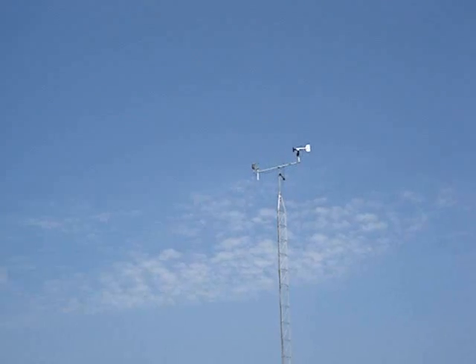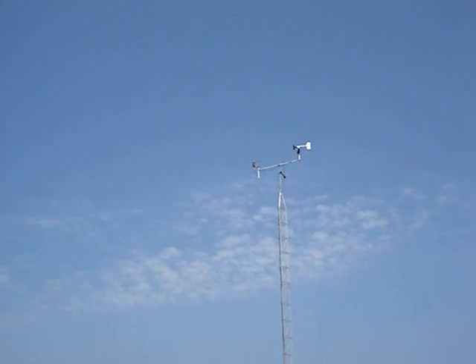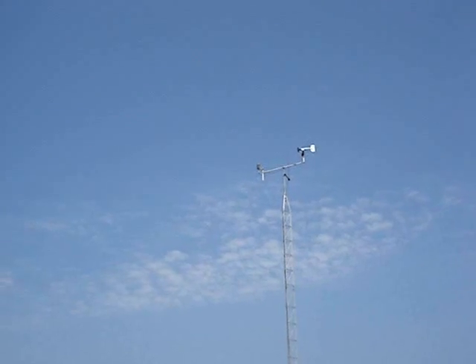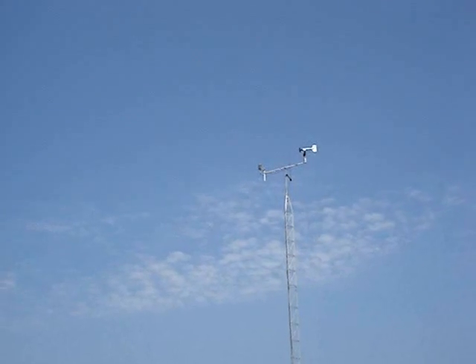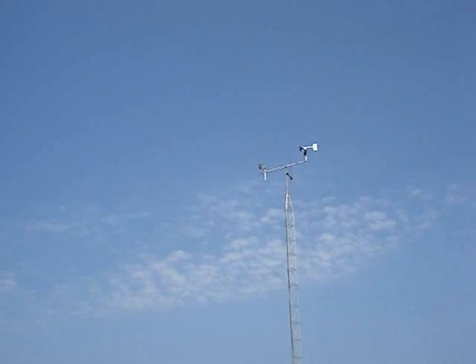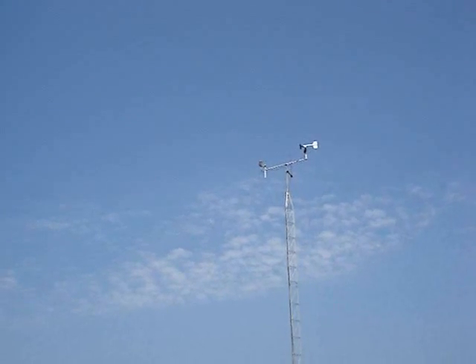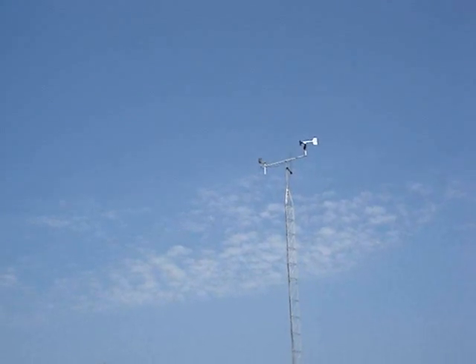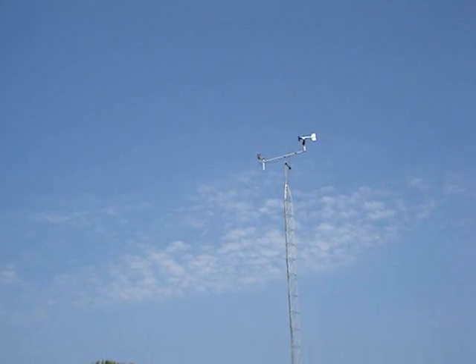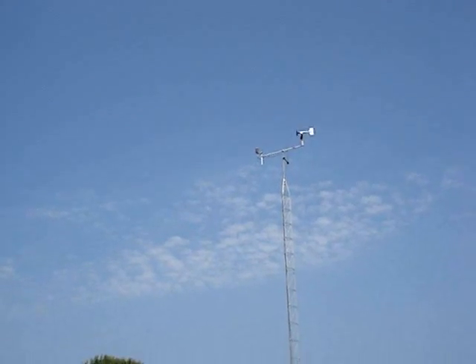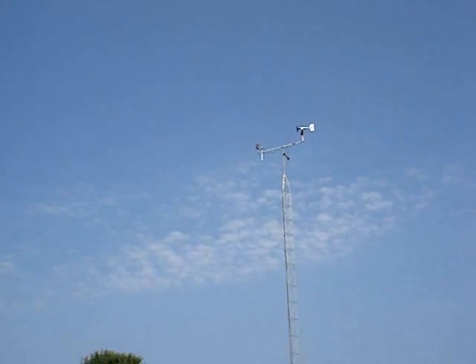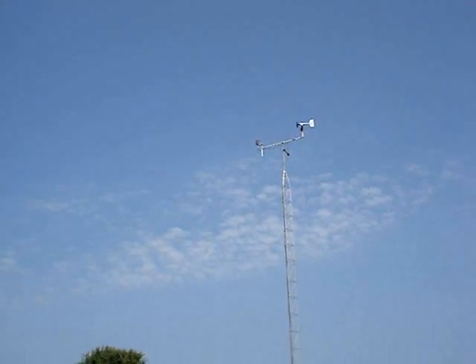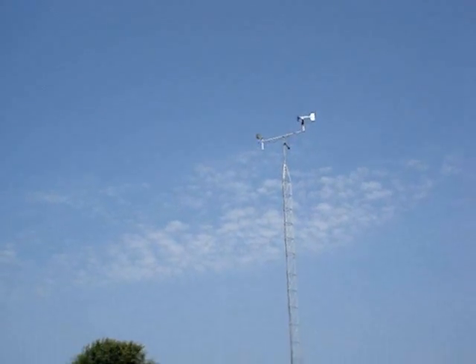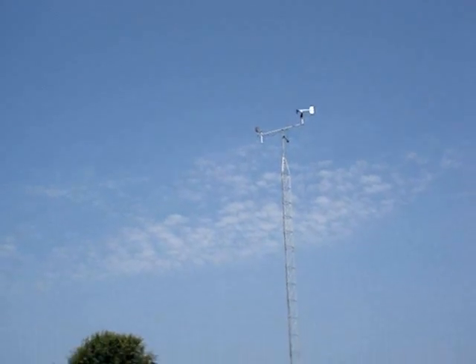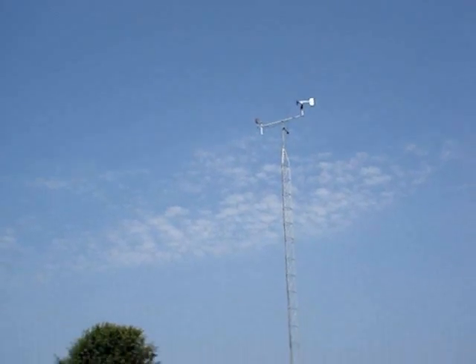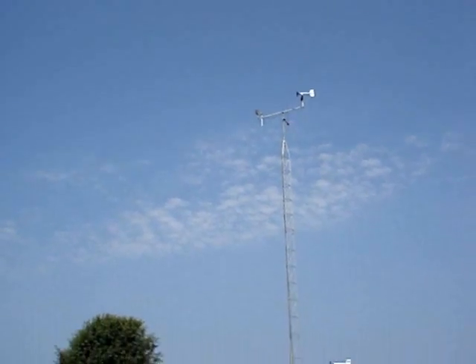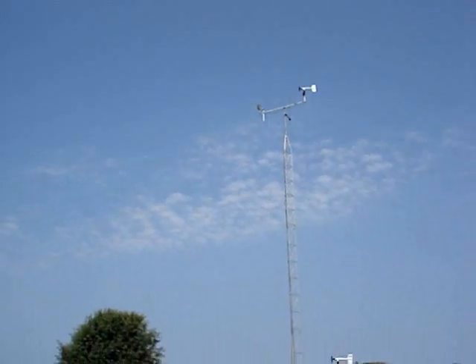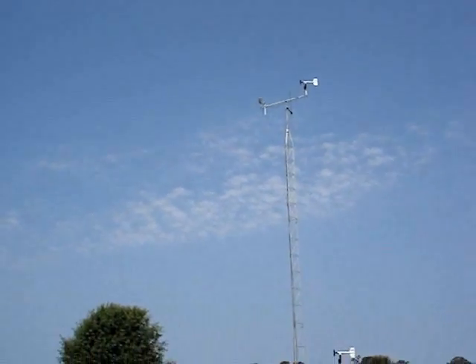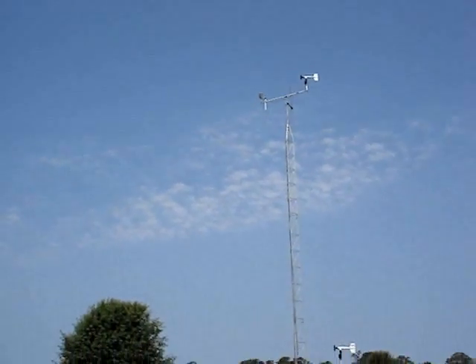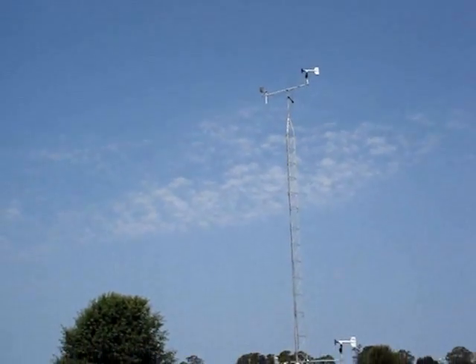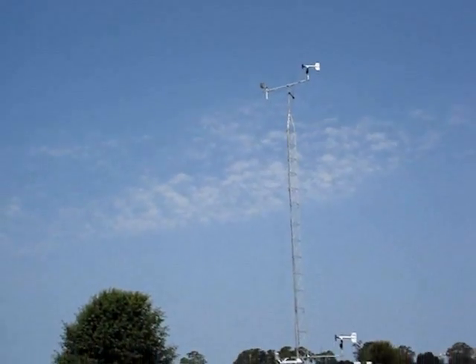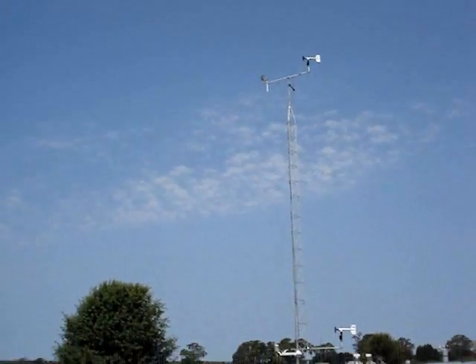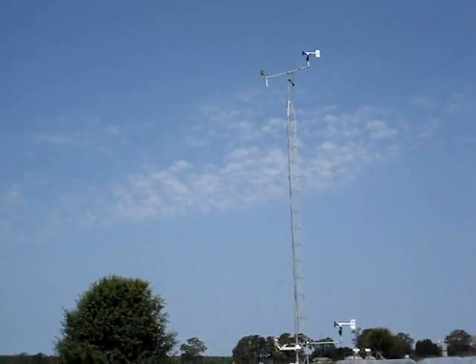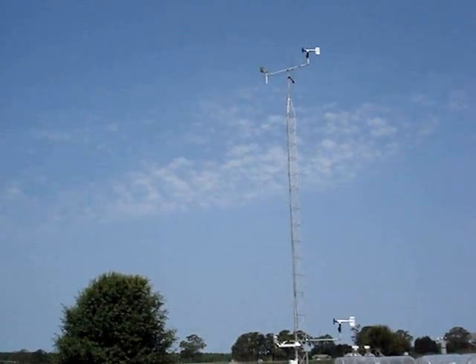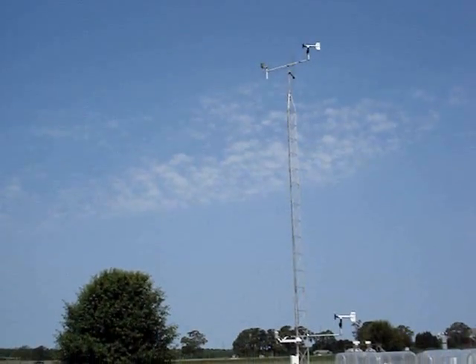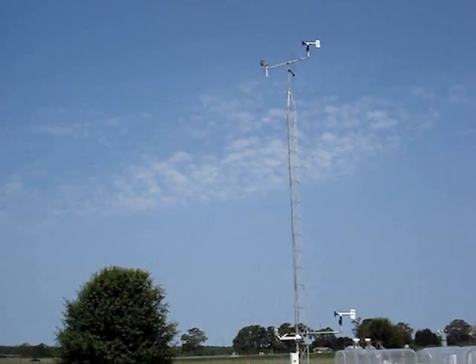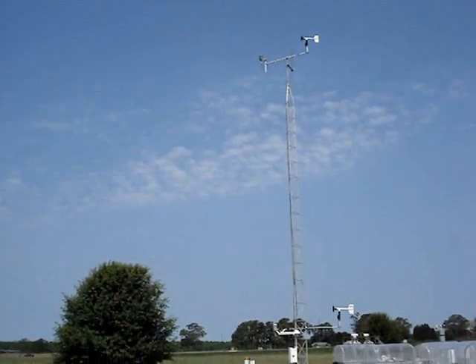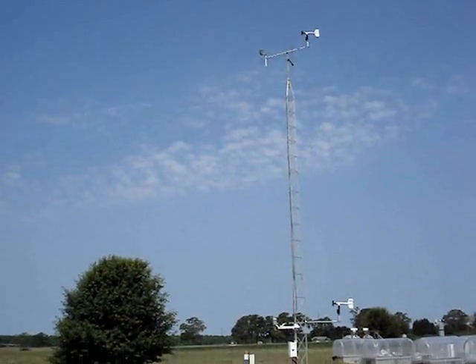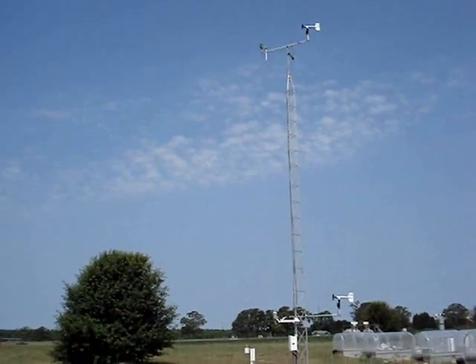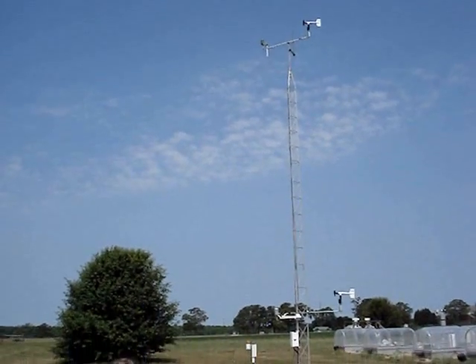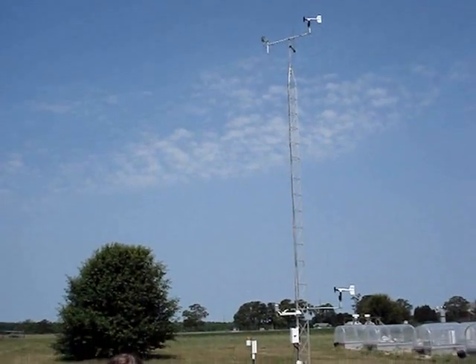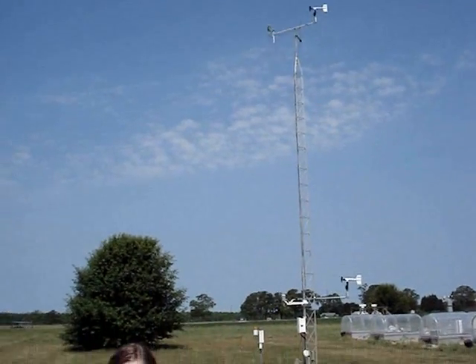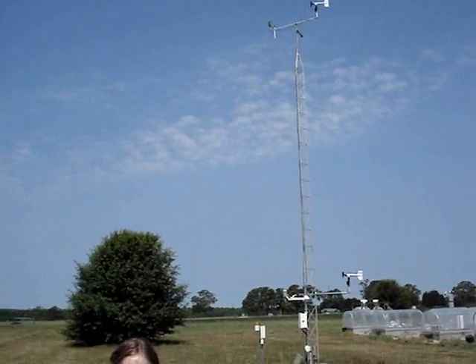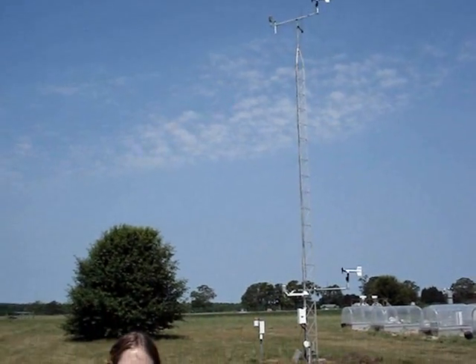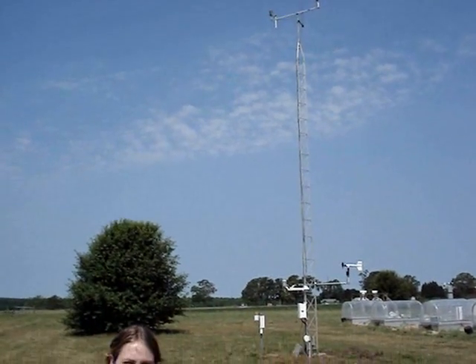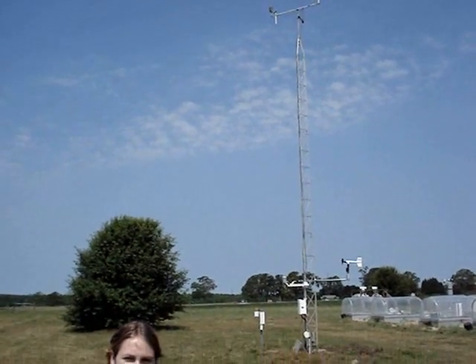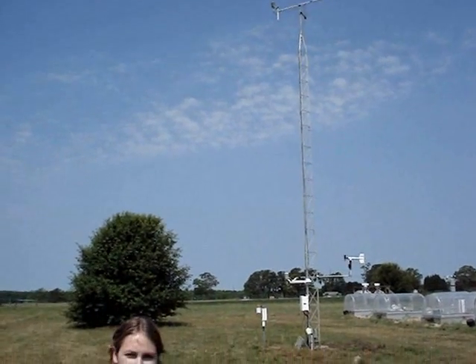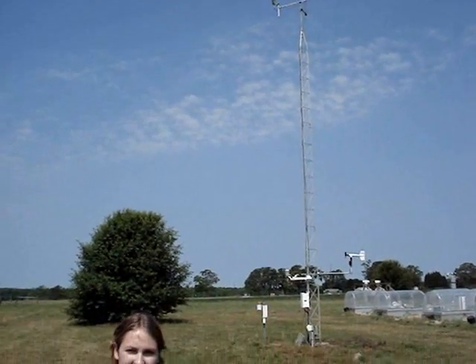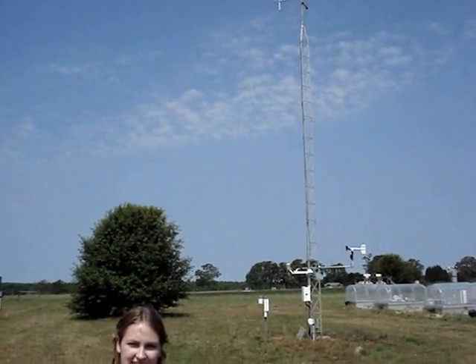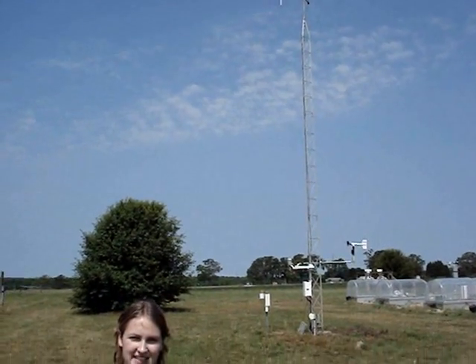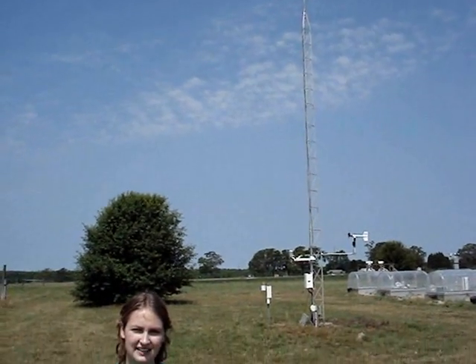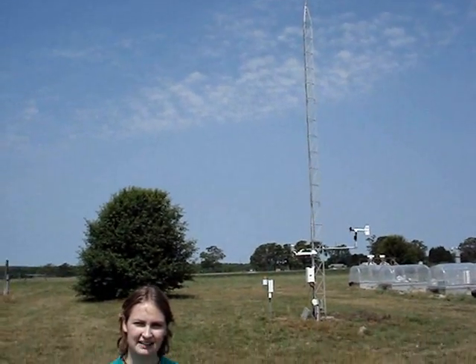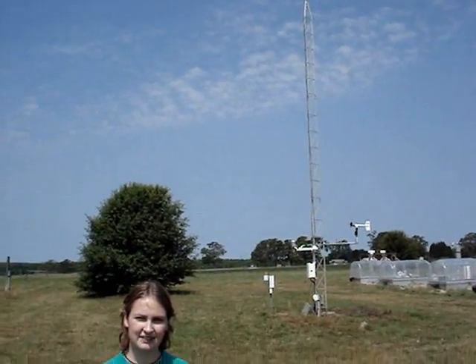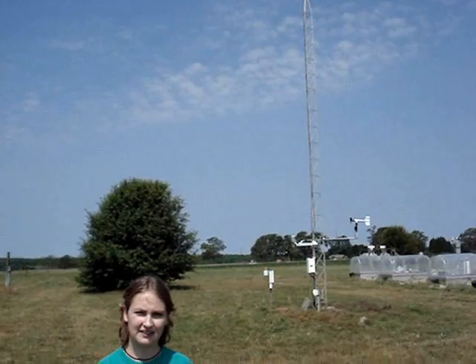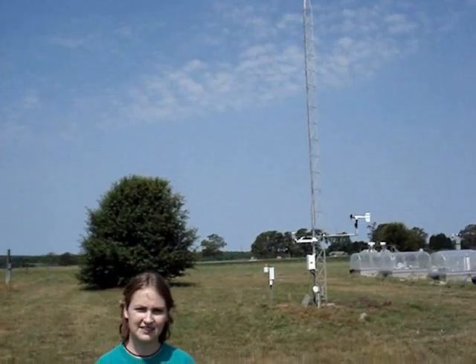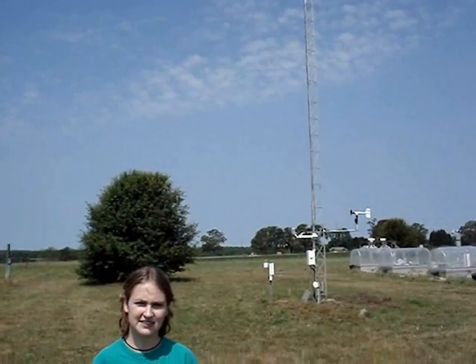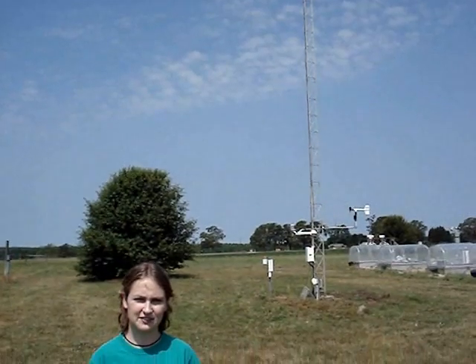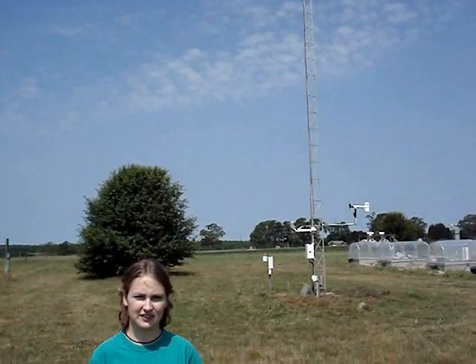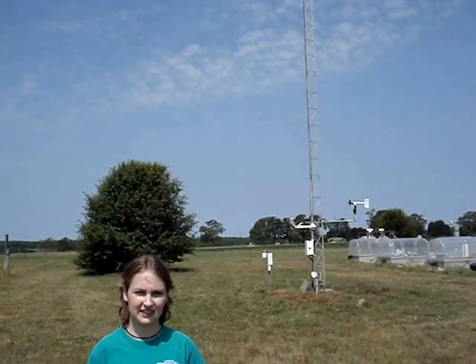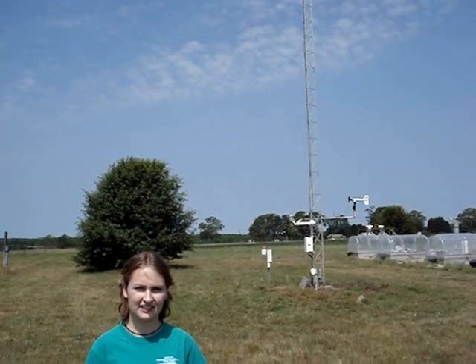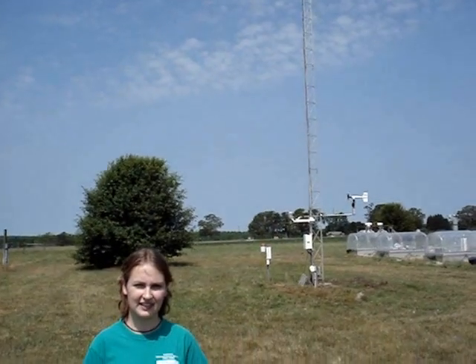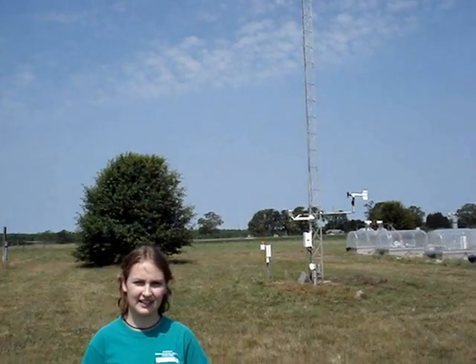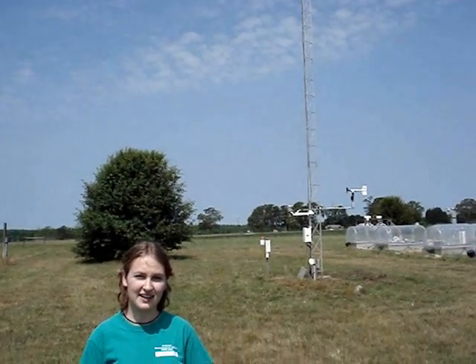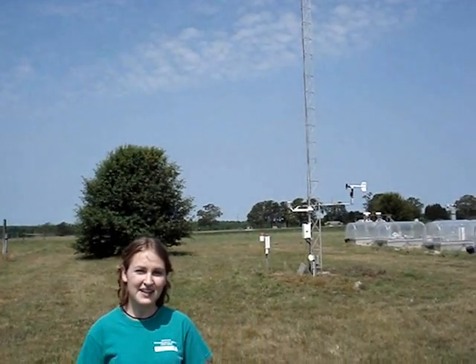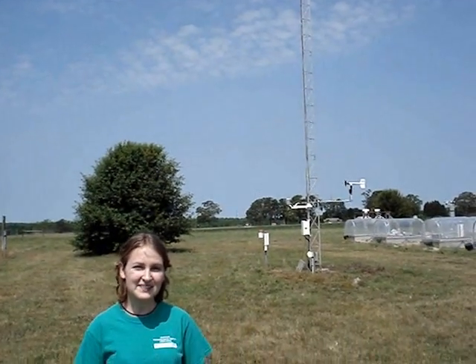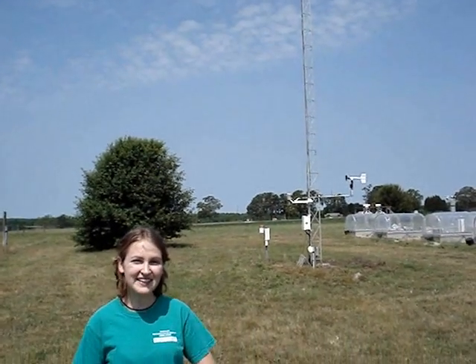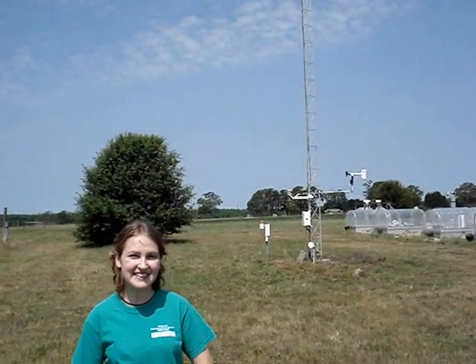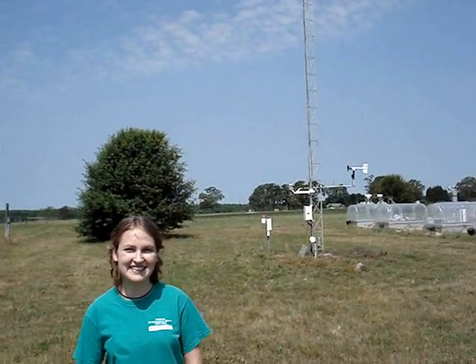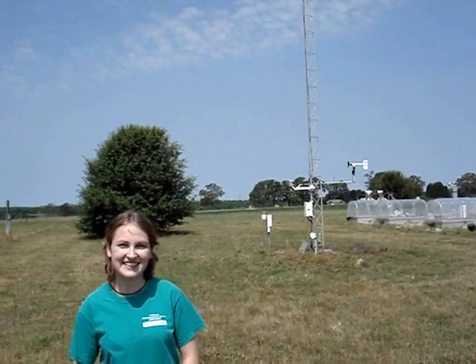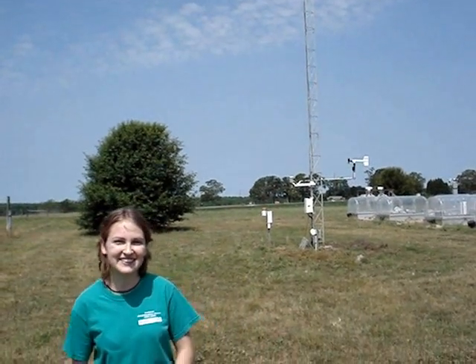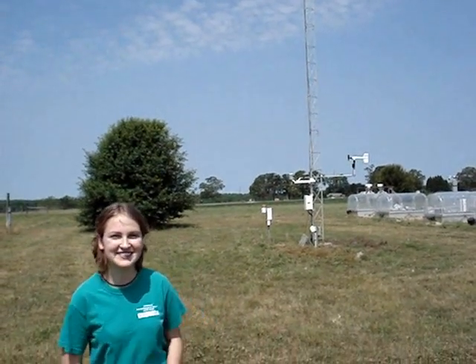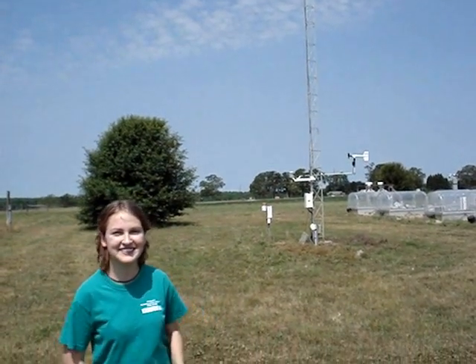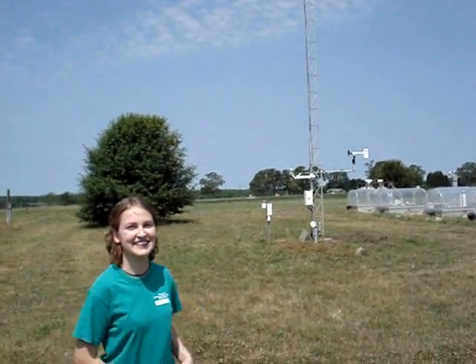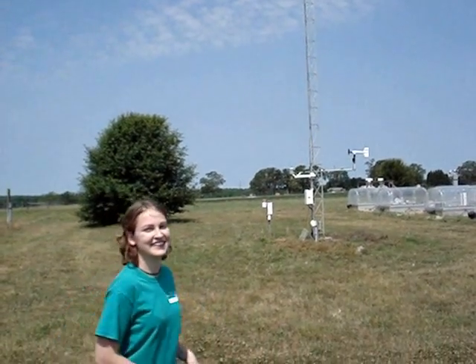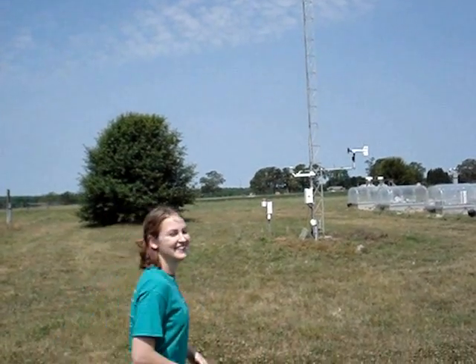Welcome to the Lake Wheeler weather station, one of the many Econet stations maintained by the State Climate Office of North Carolina. Come on, let's take a closer look.